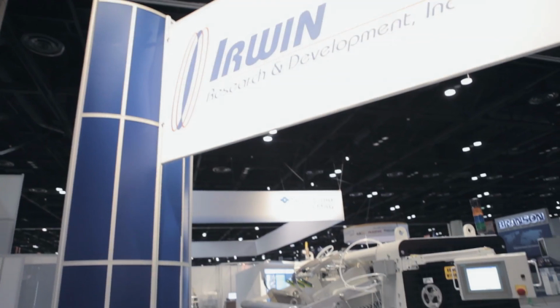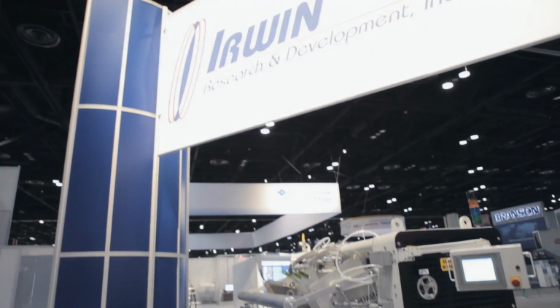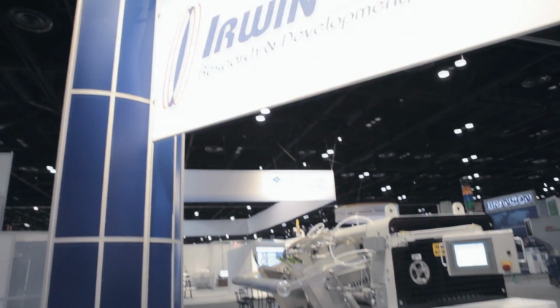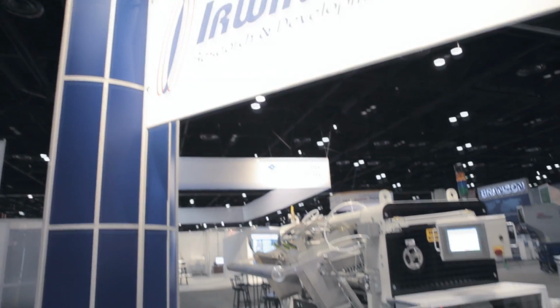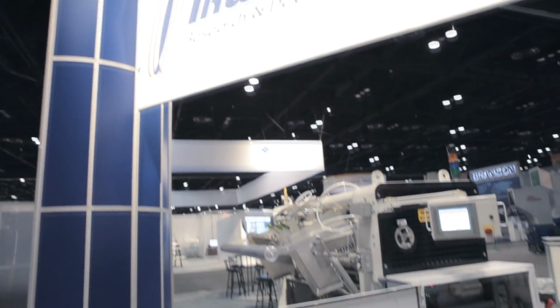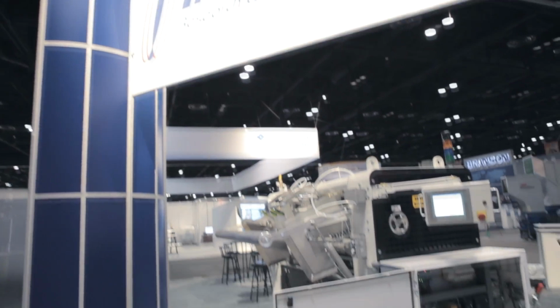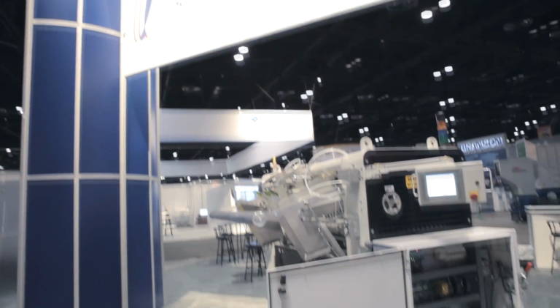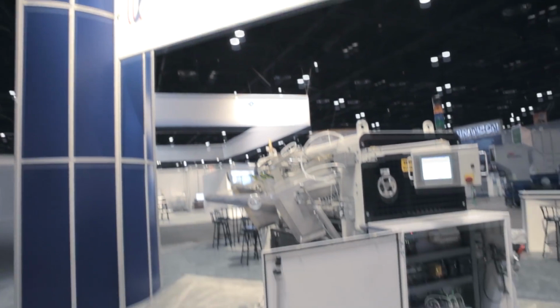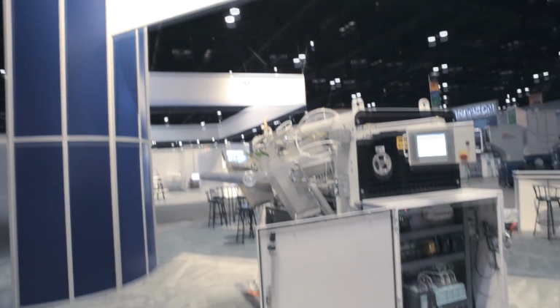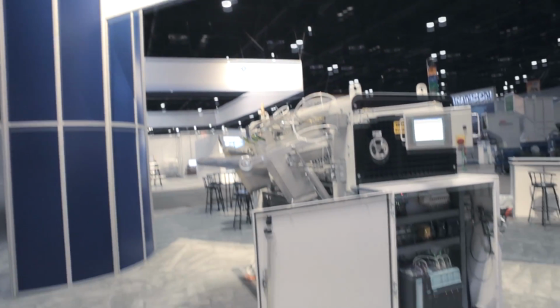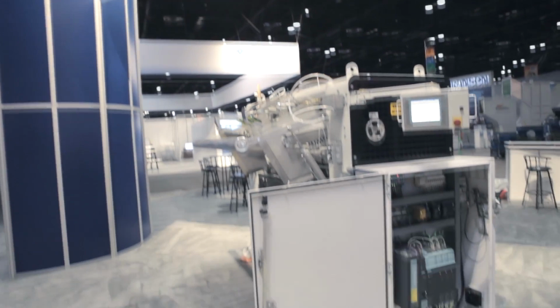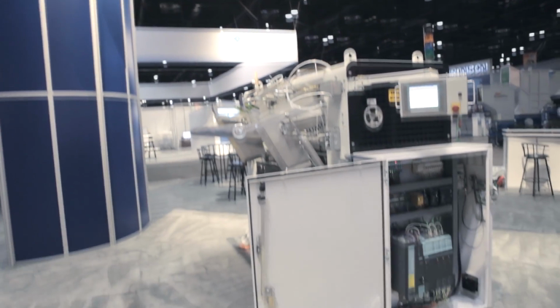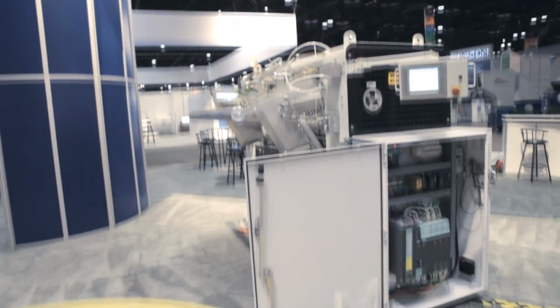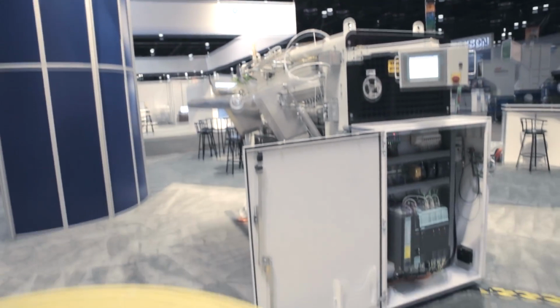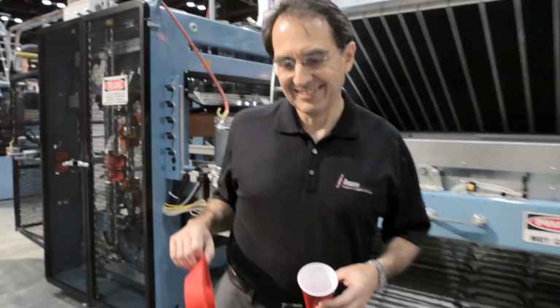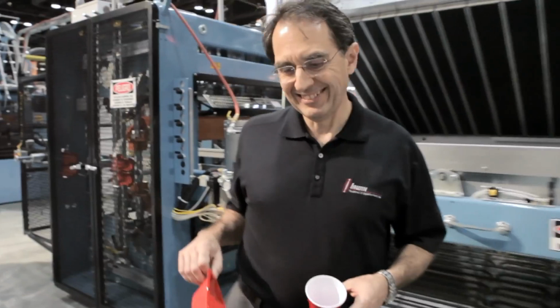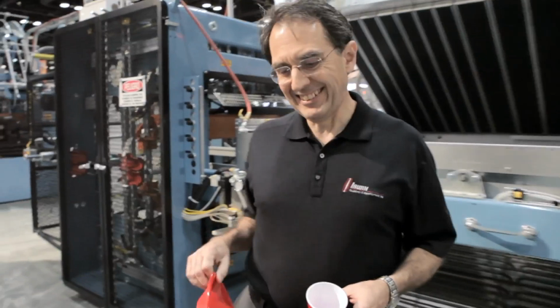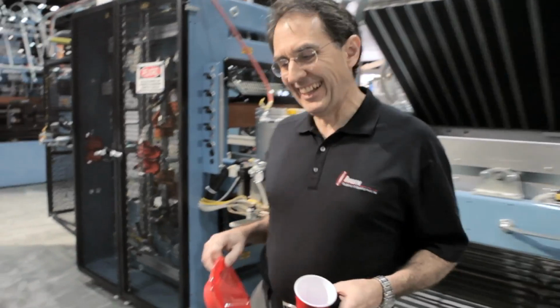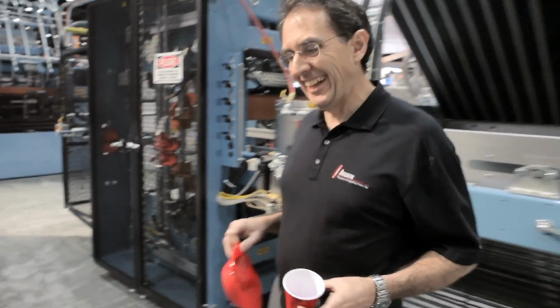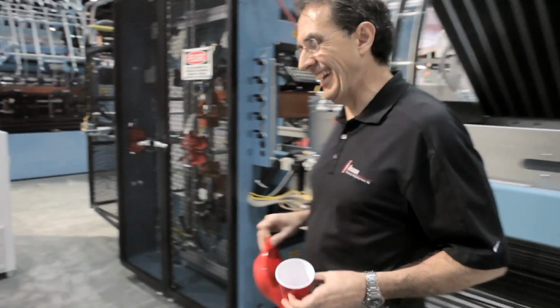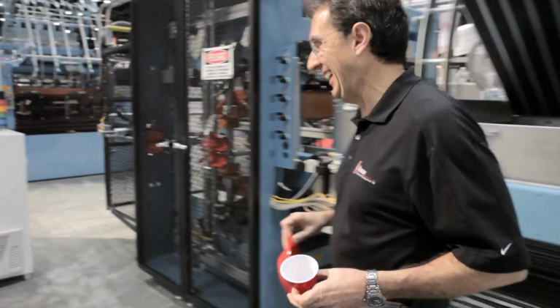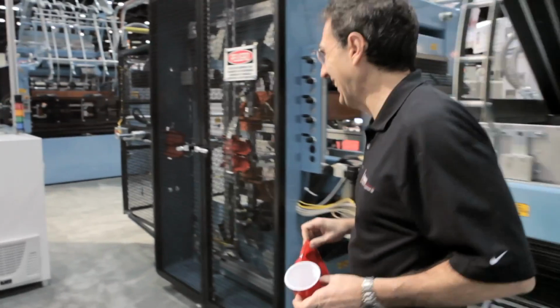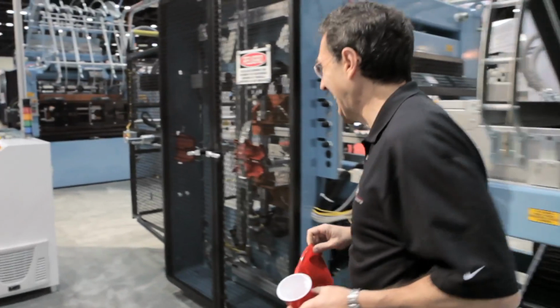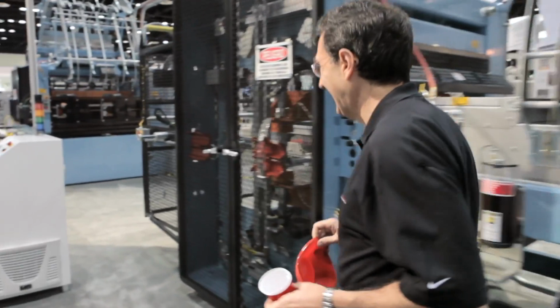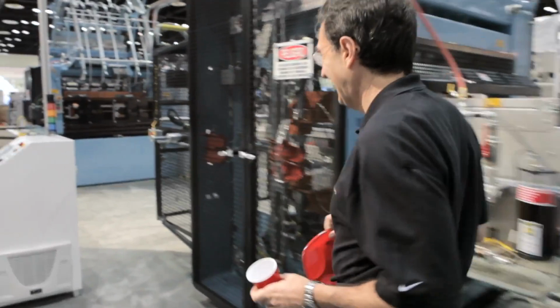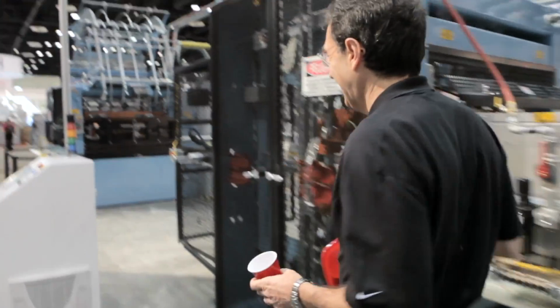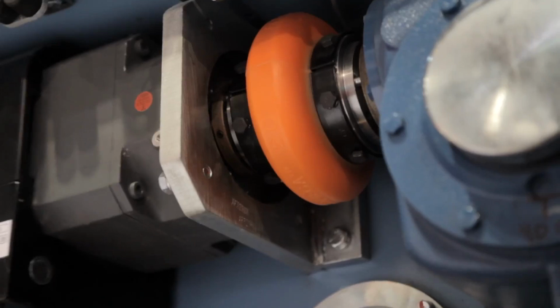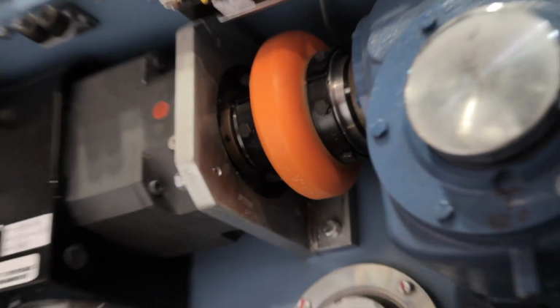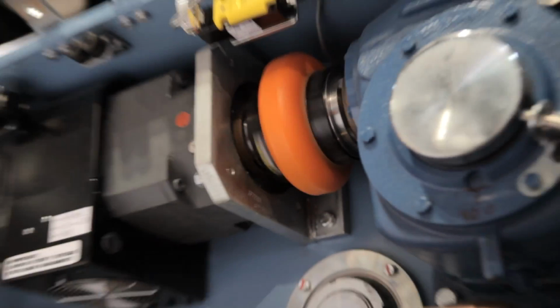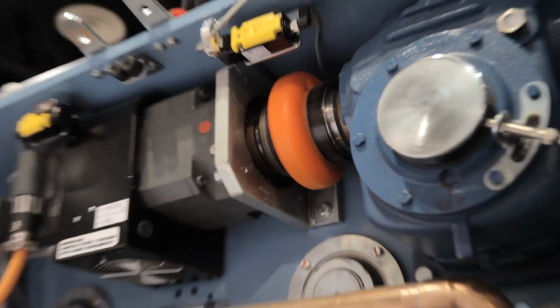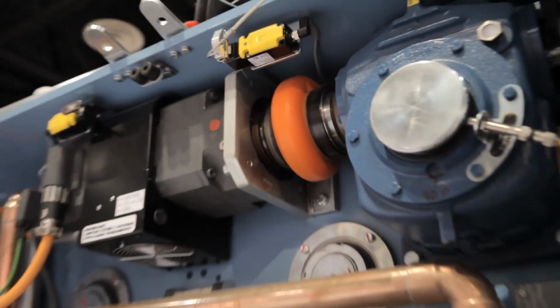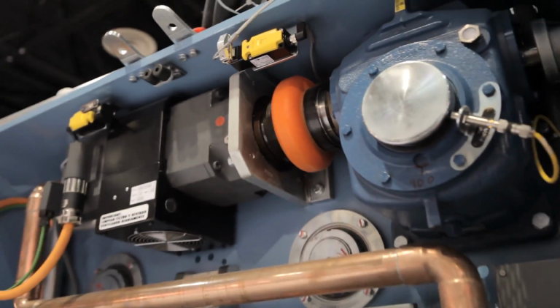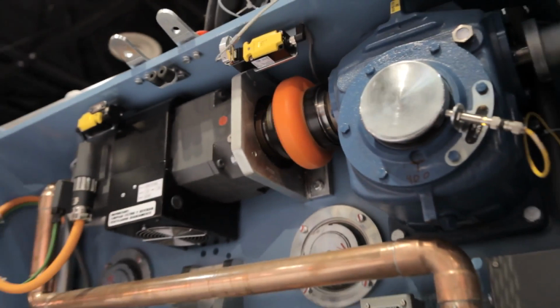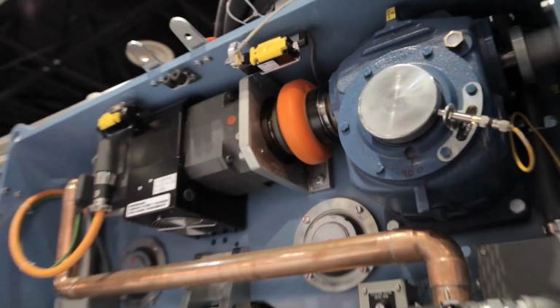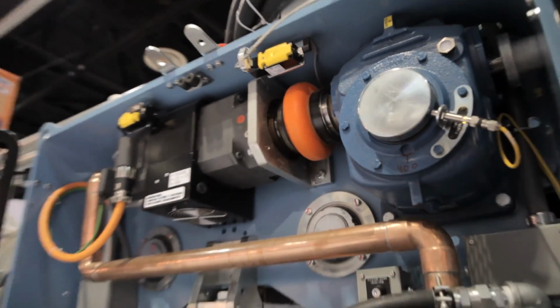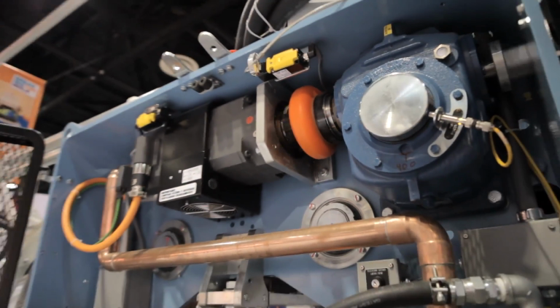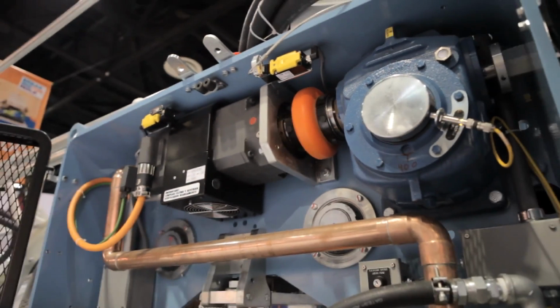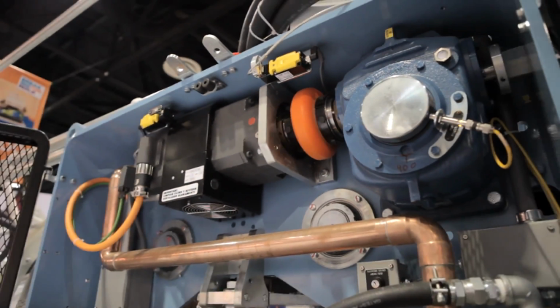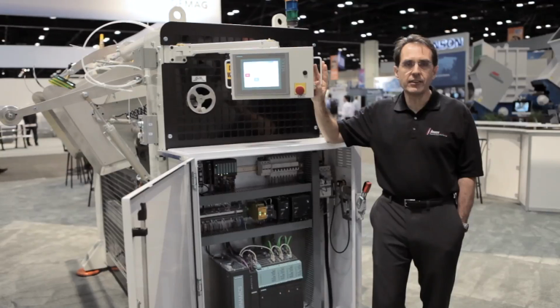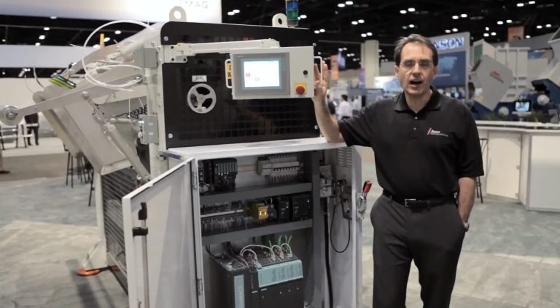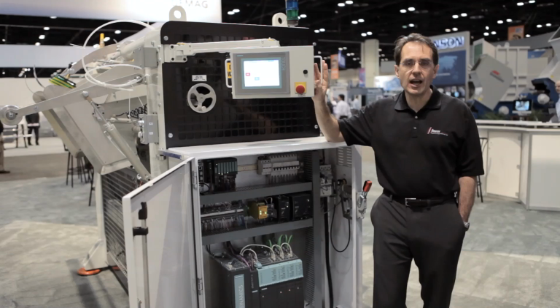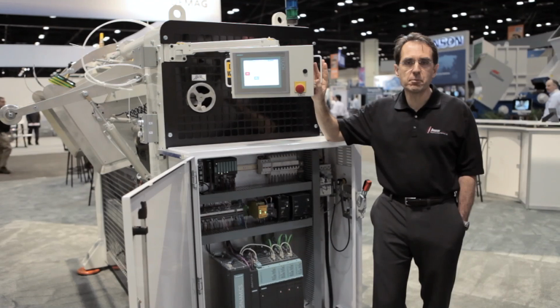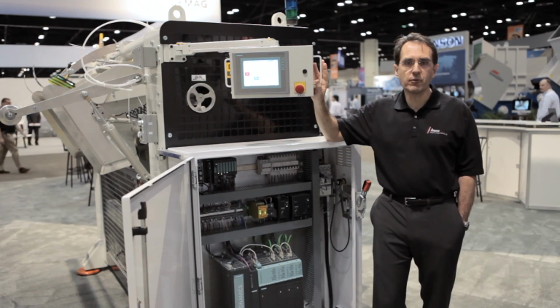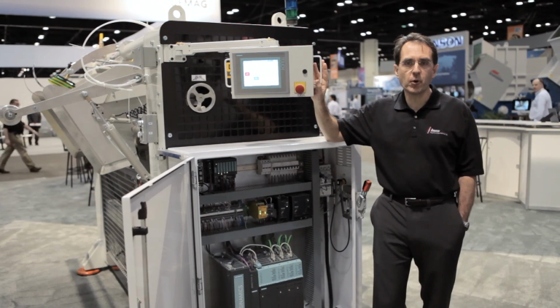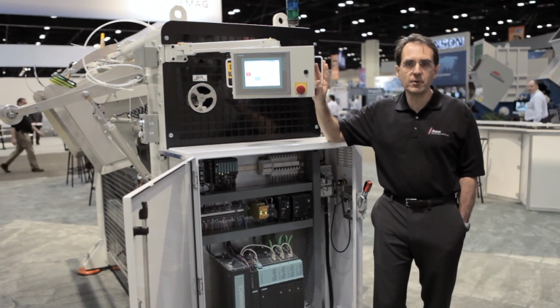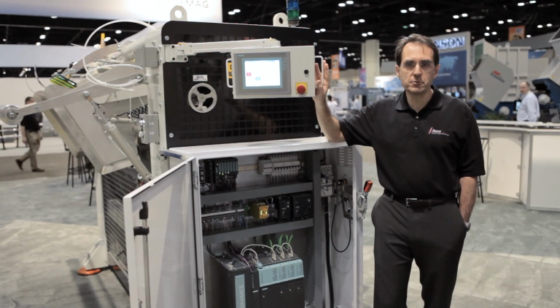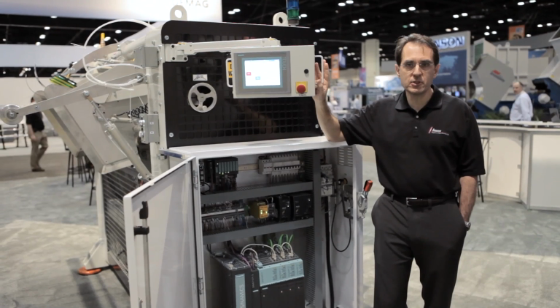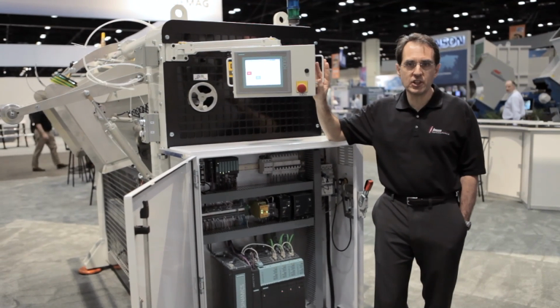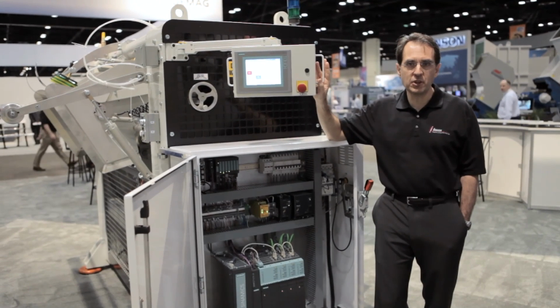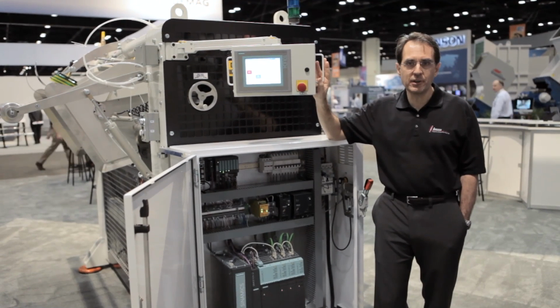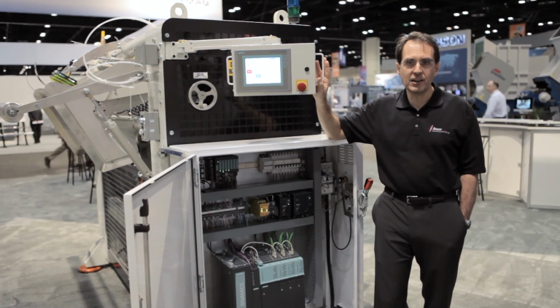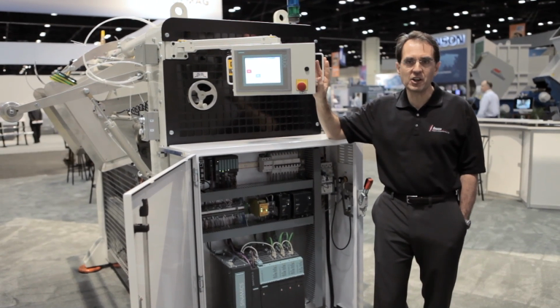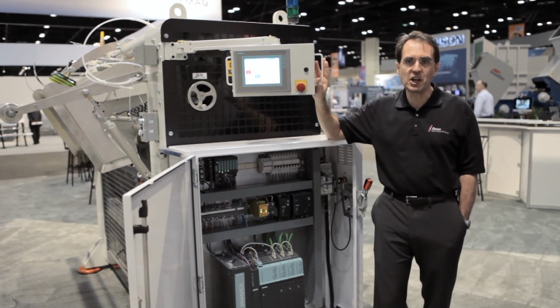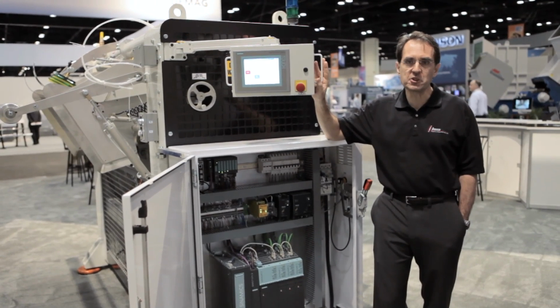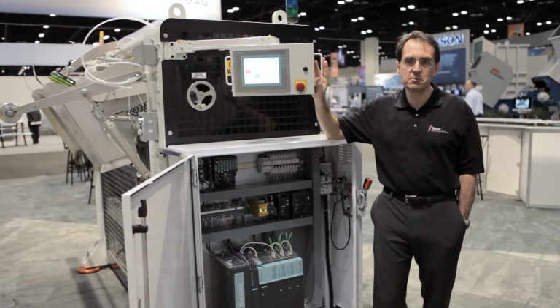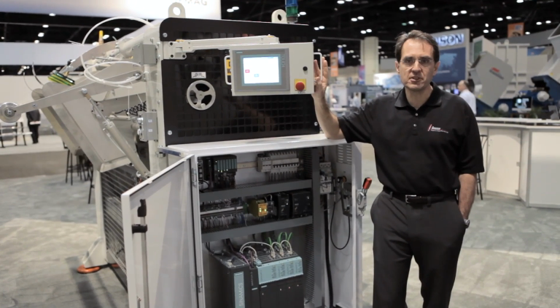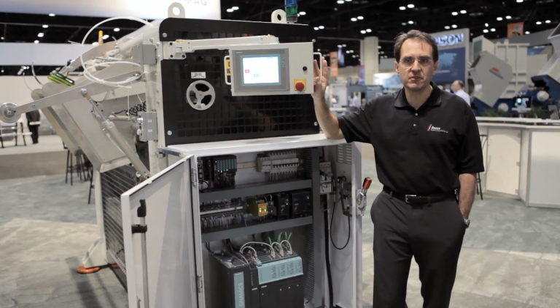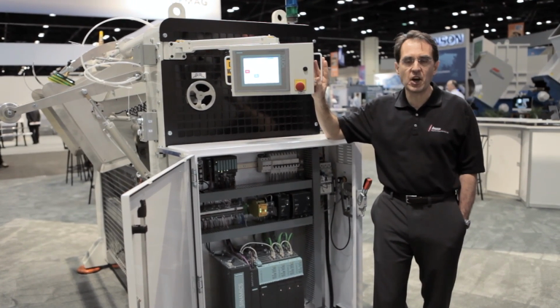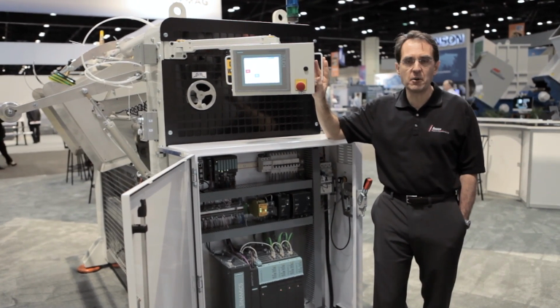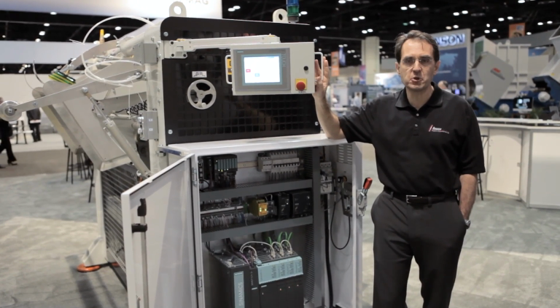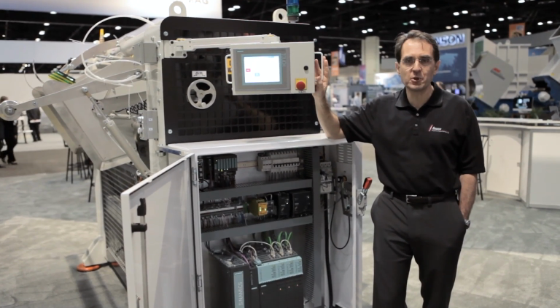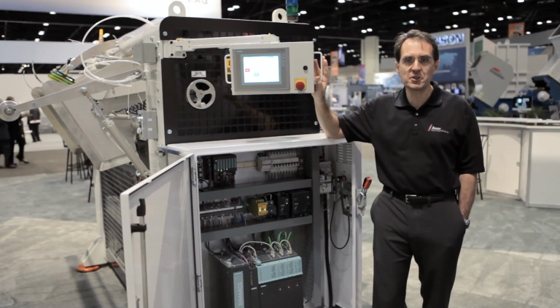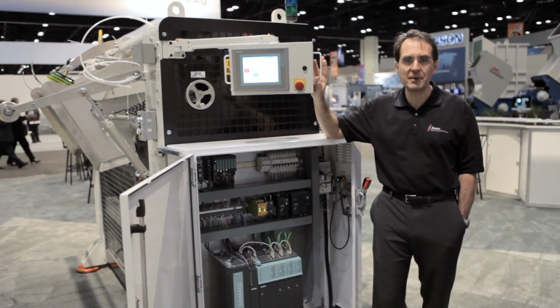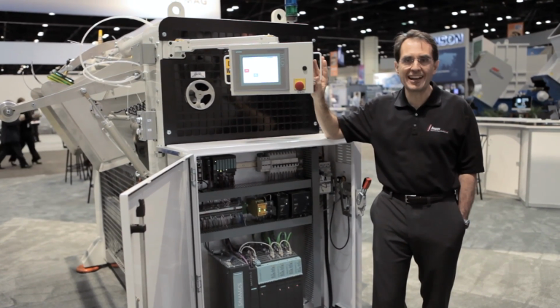Together with Siemens, we continue to advance our technologies to provide the high-performance machinery our customers have come to expect.